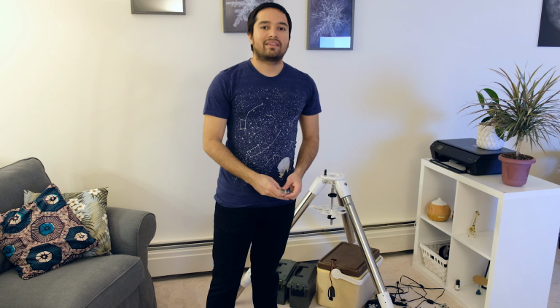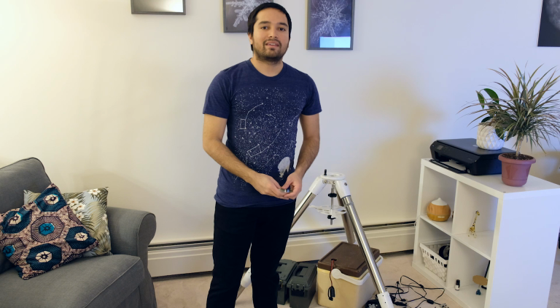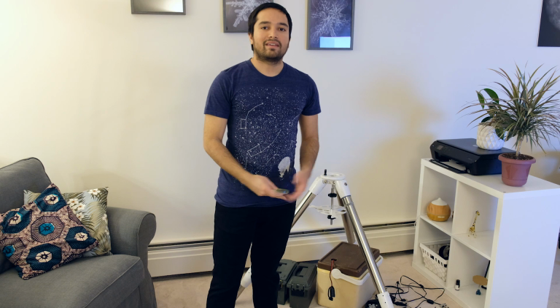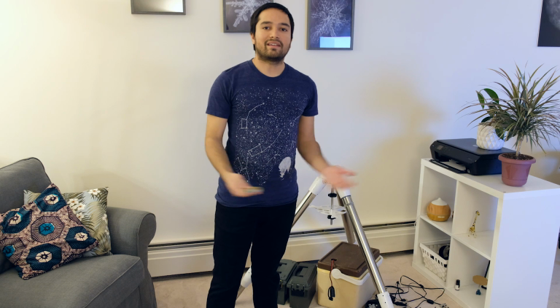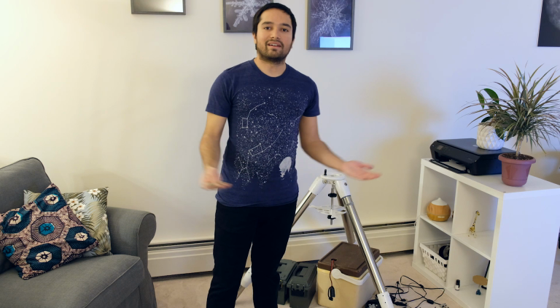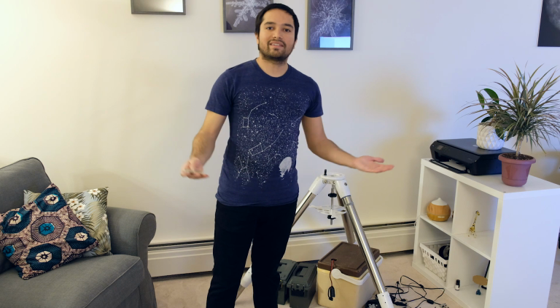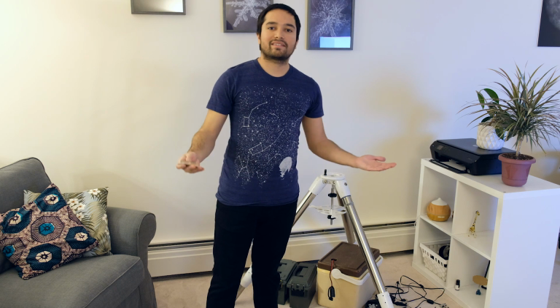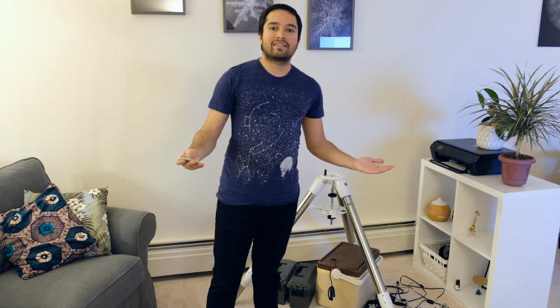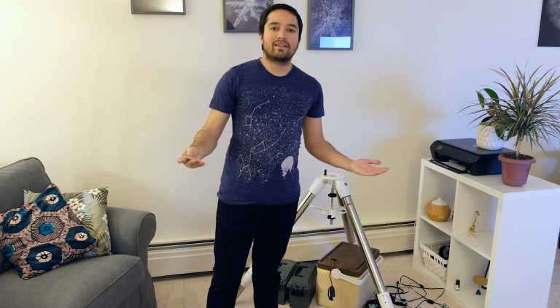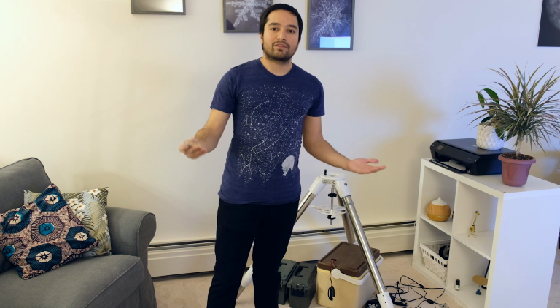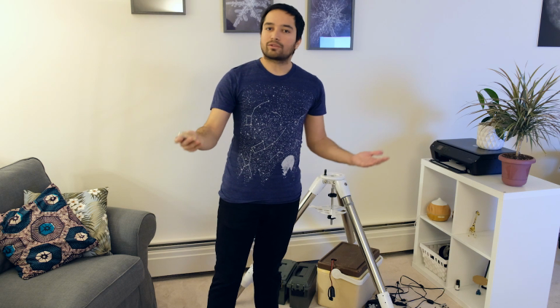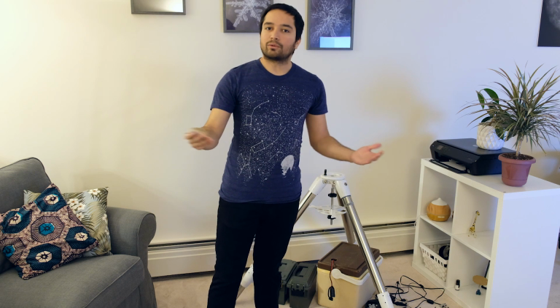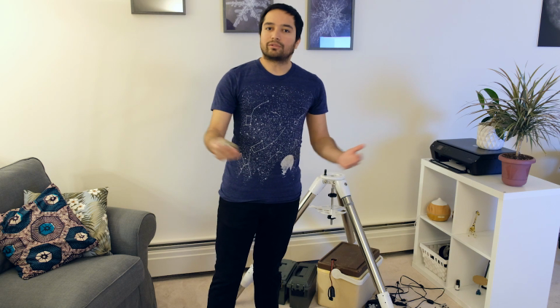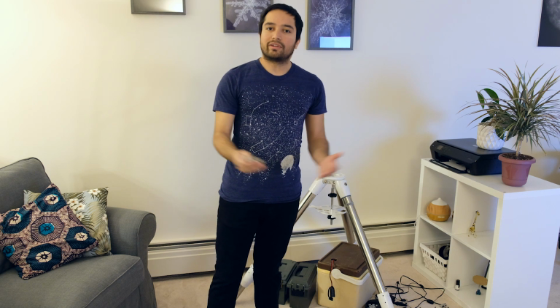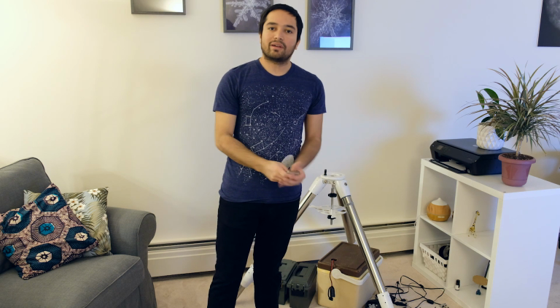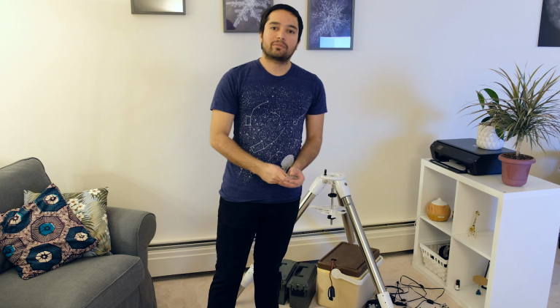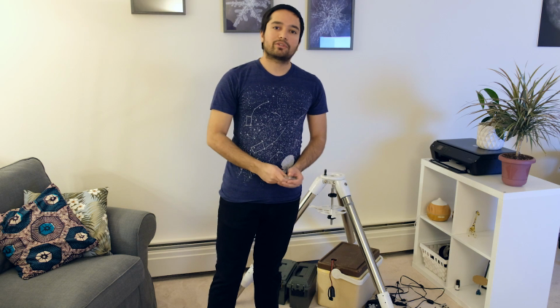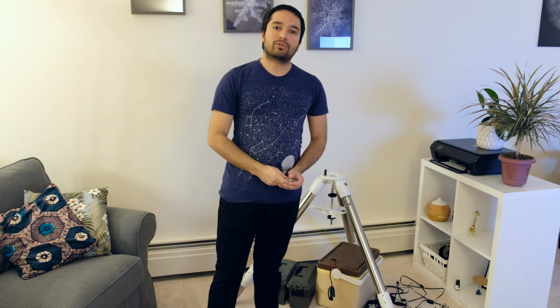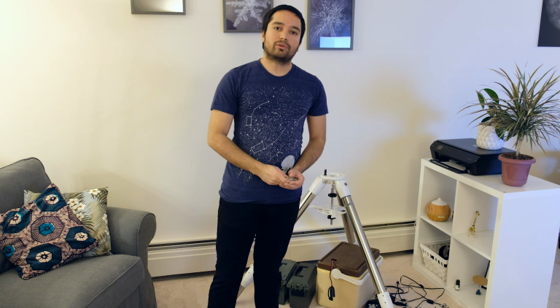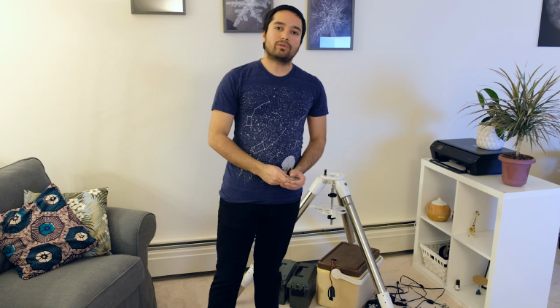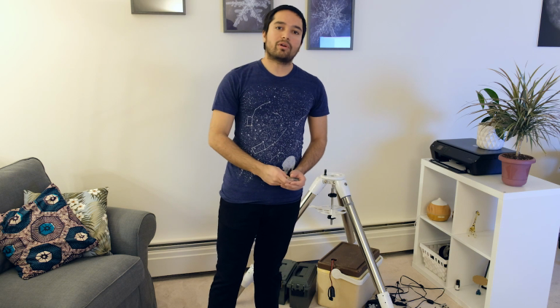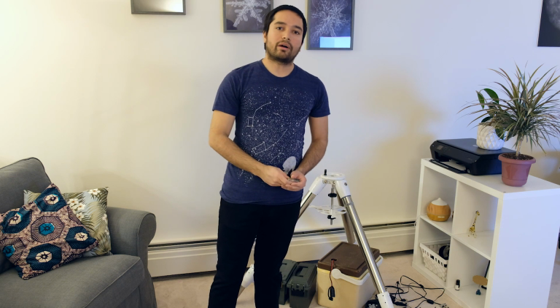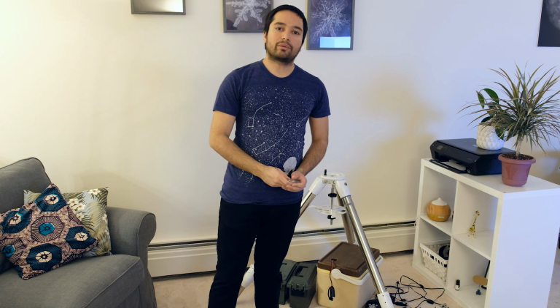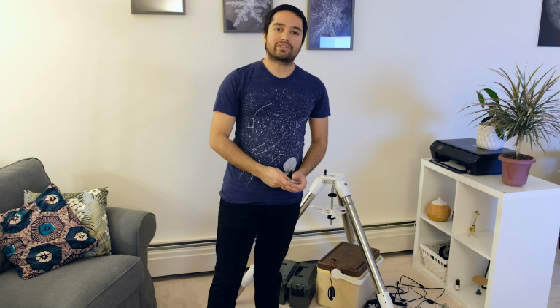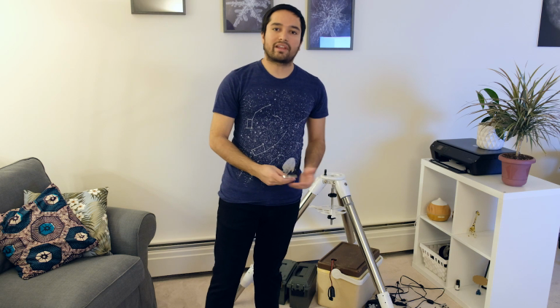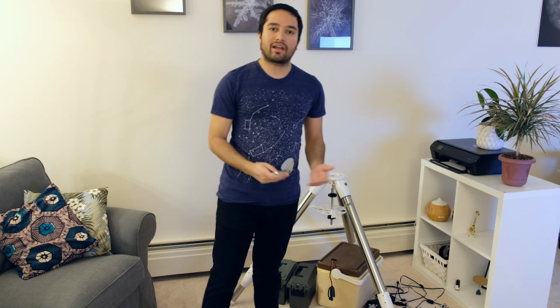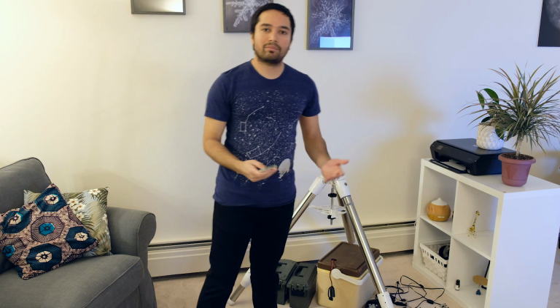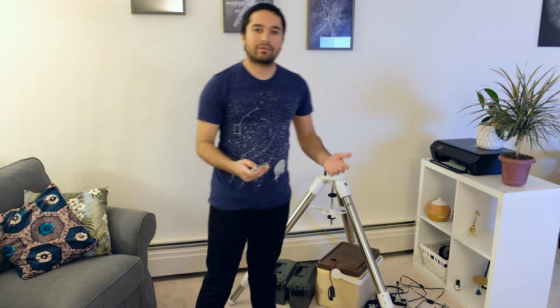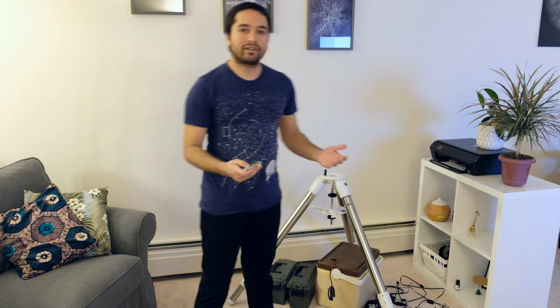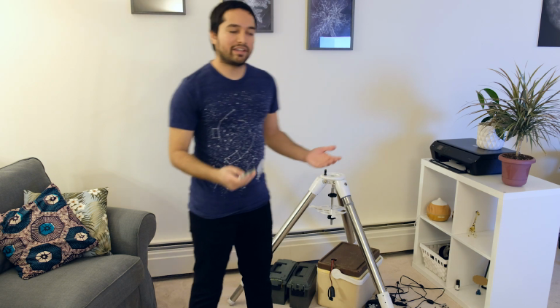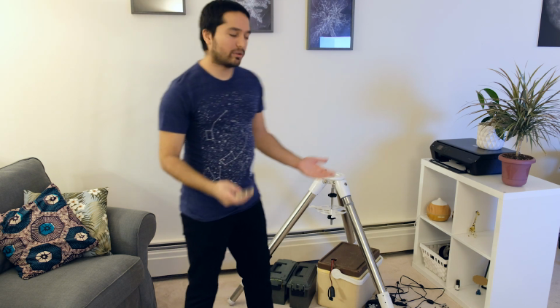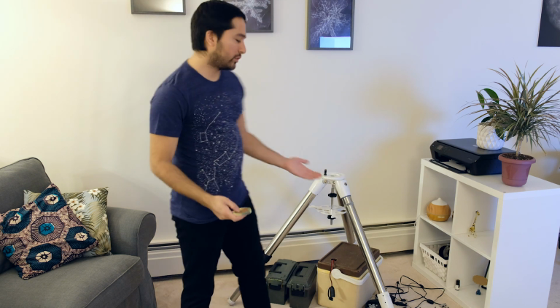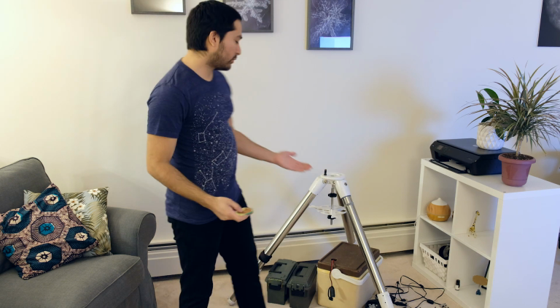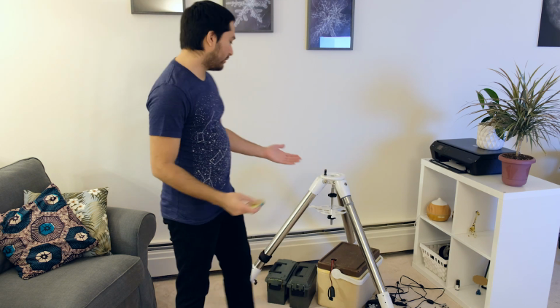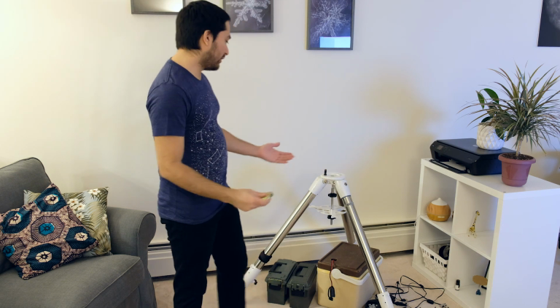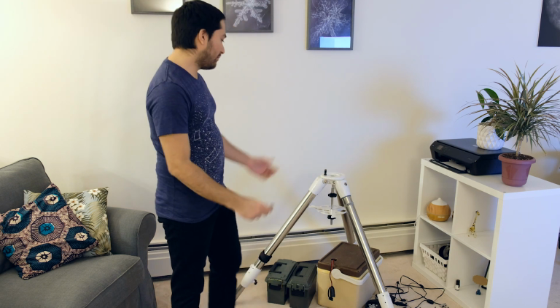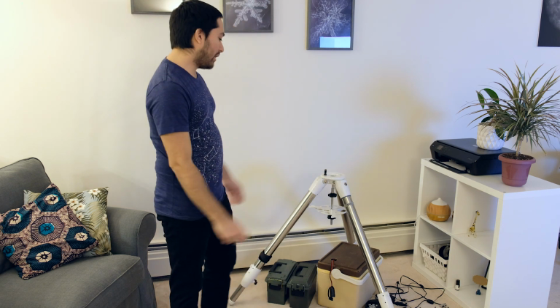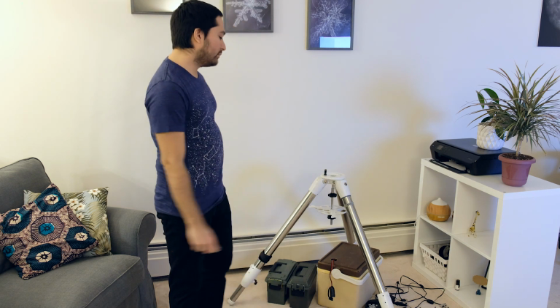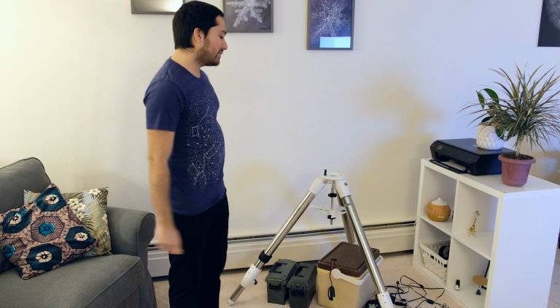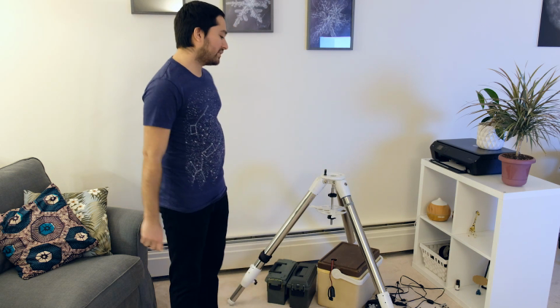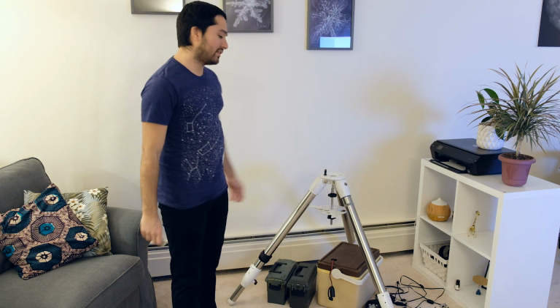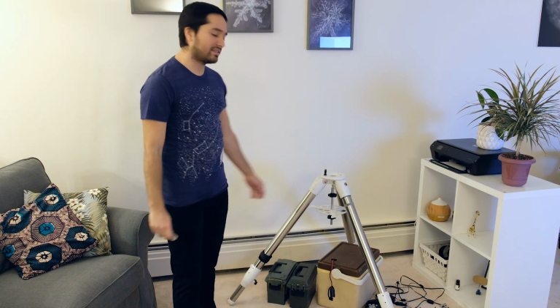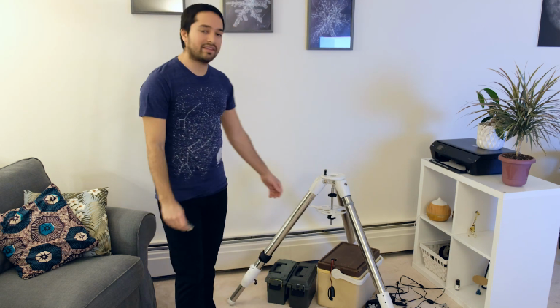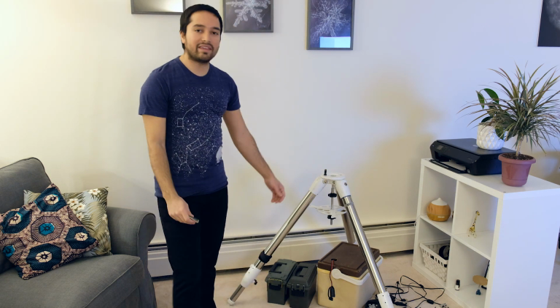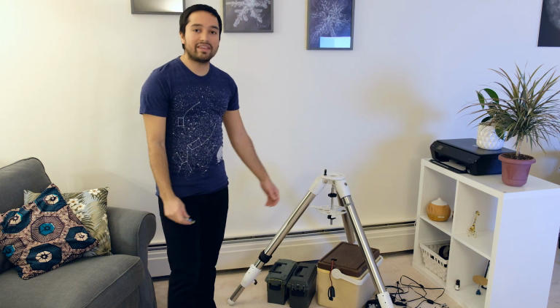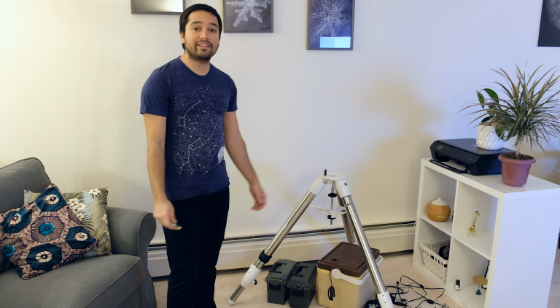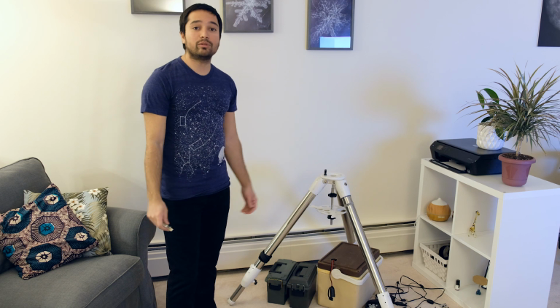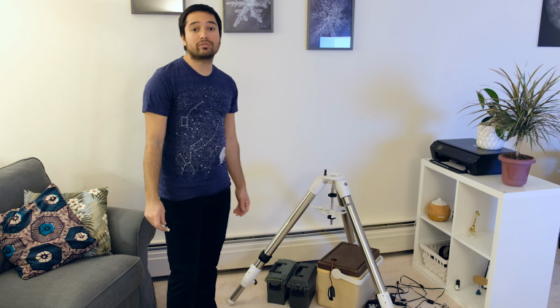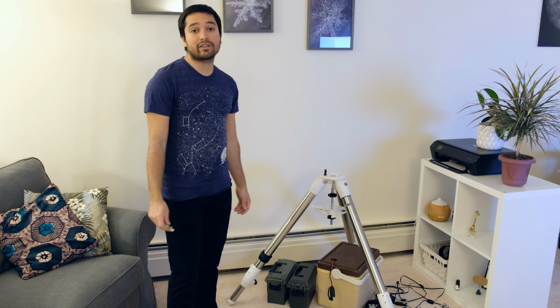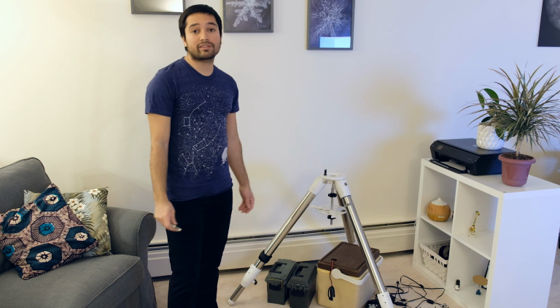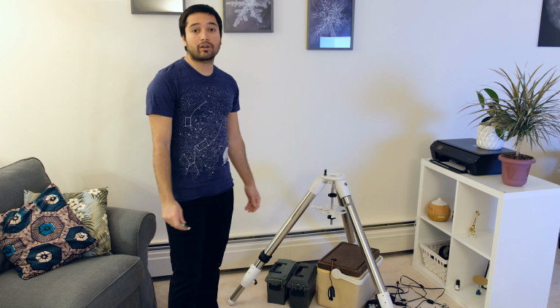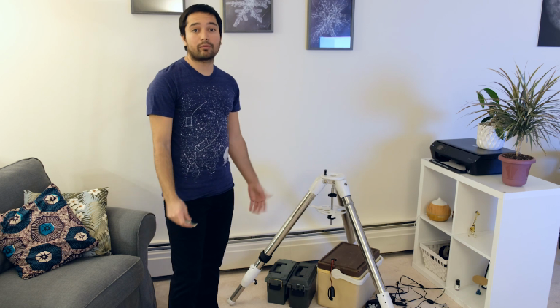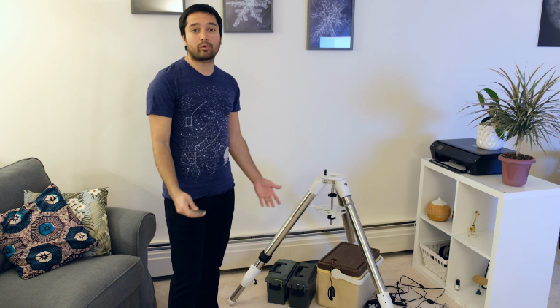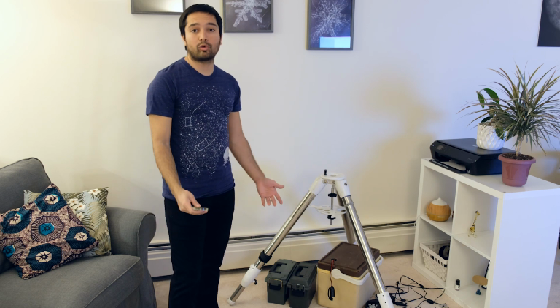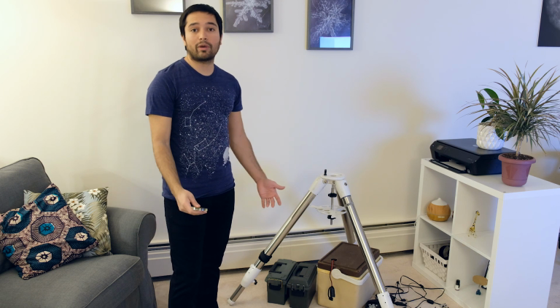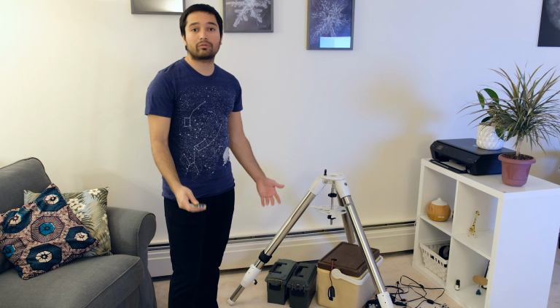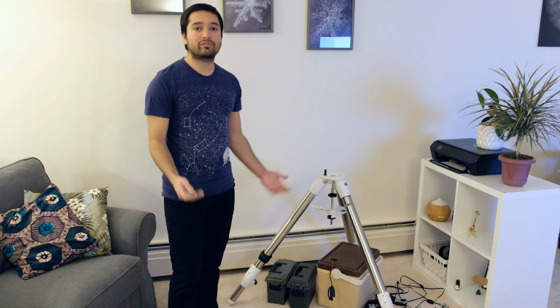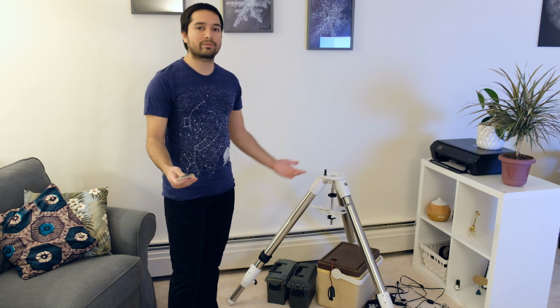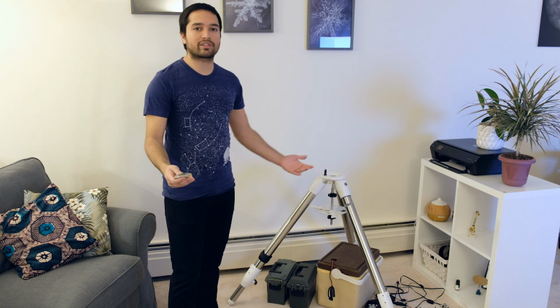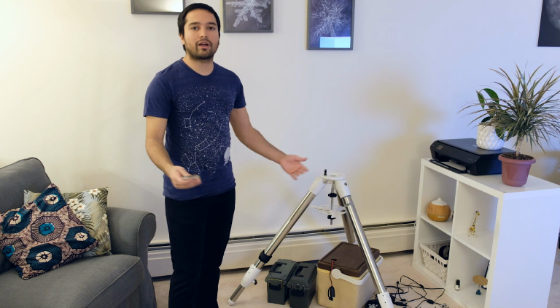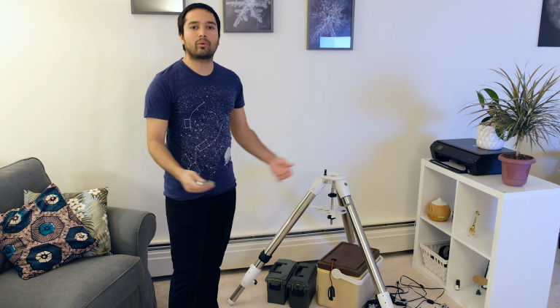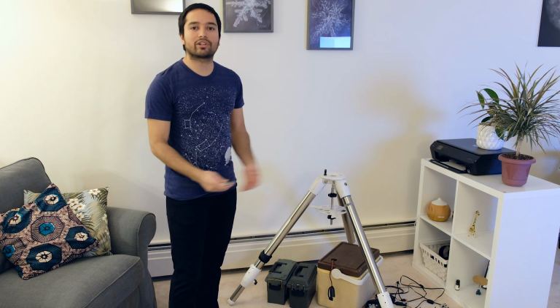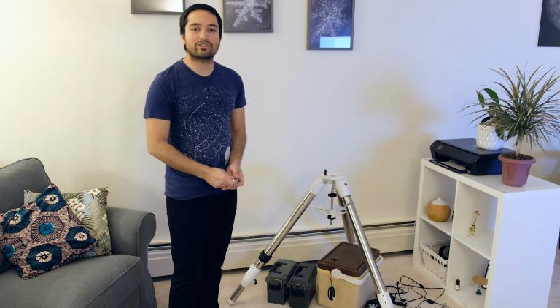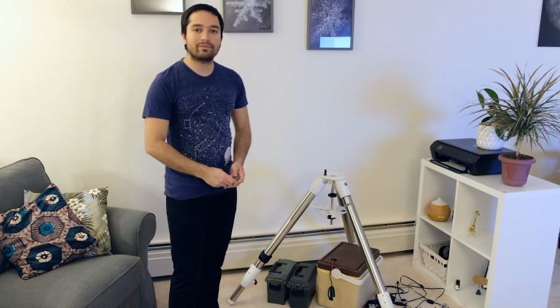Hey guys, today I'm going to show you how to set up an equatorial mount. It's the EQ6R Pro mount from Skywatcher.